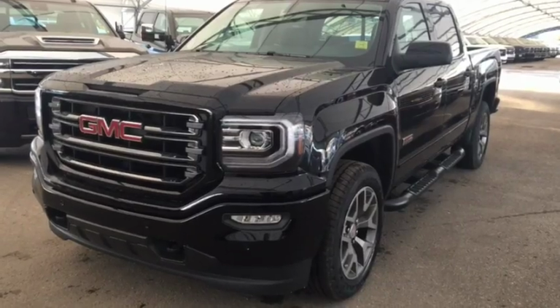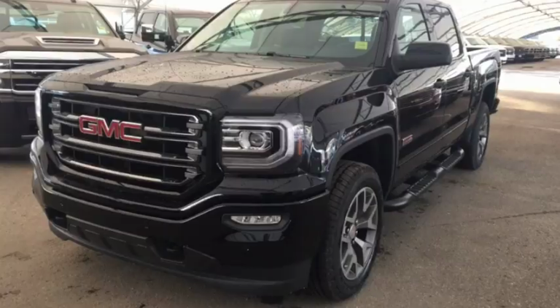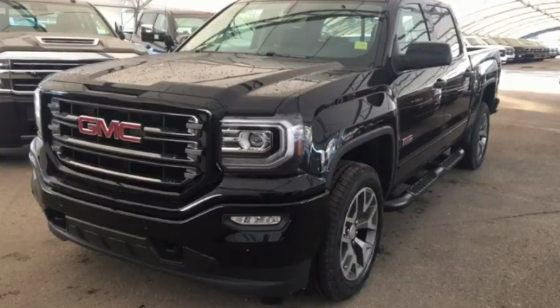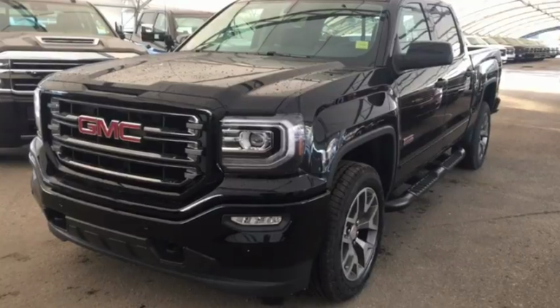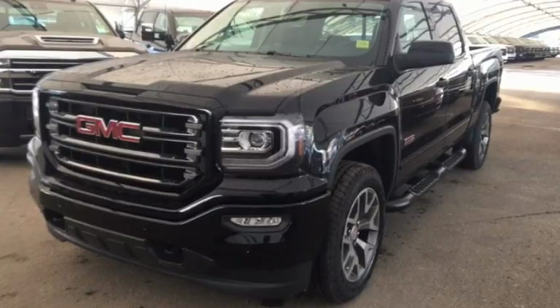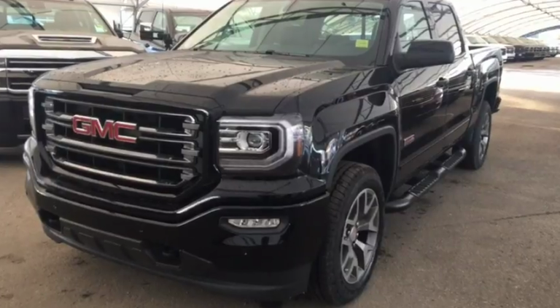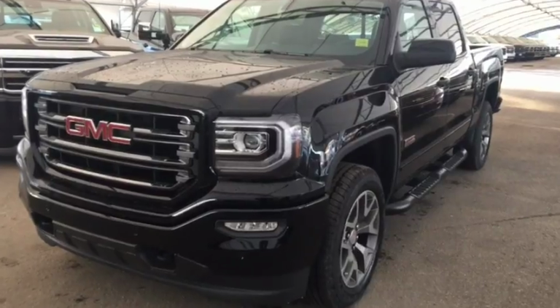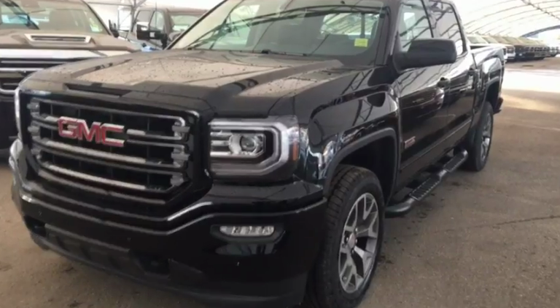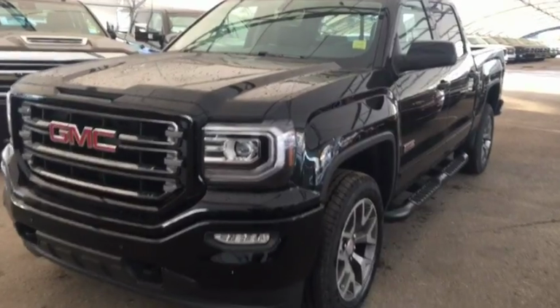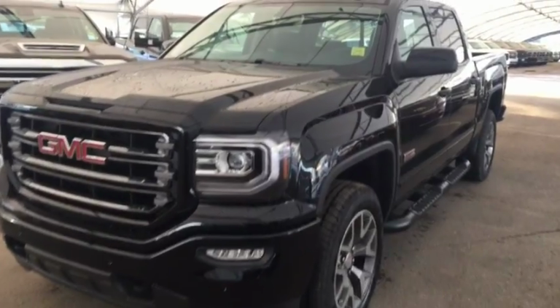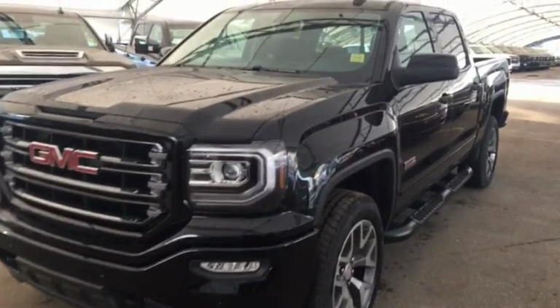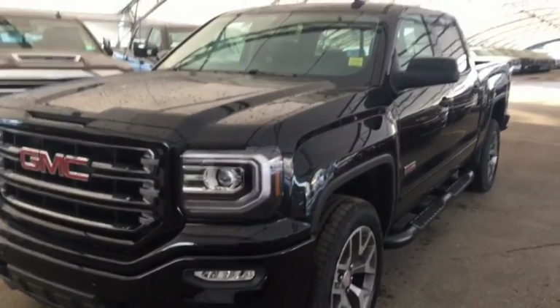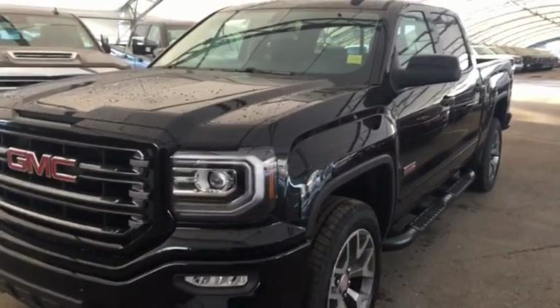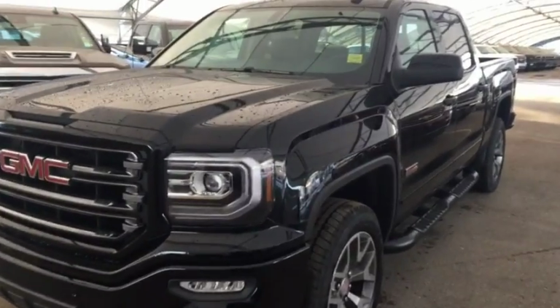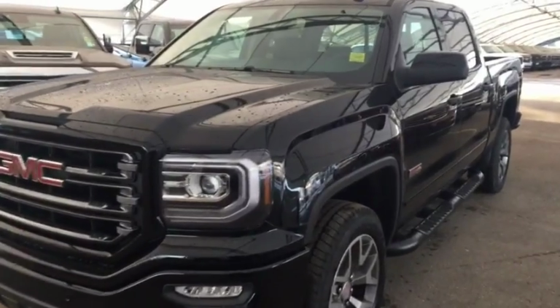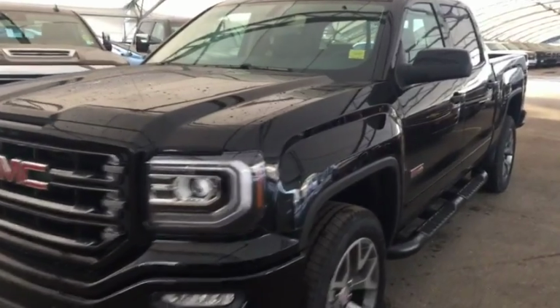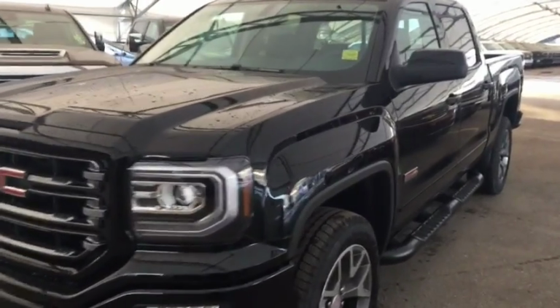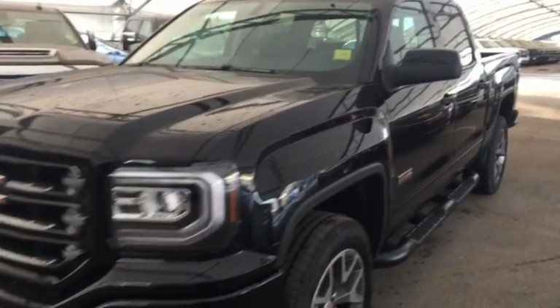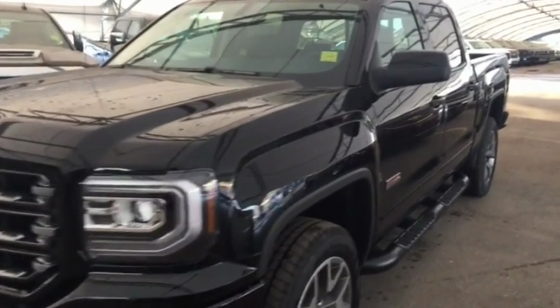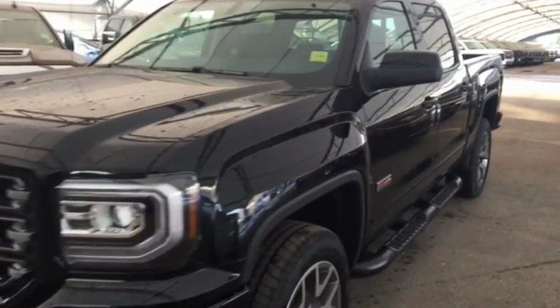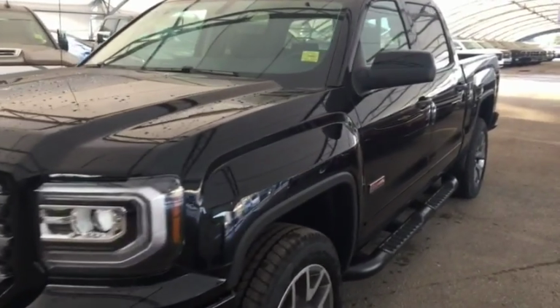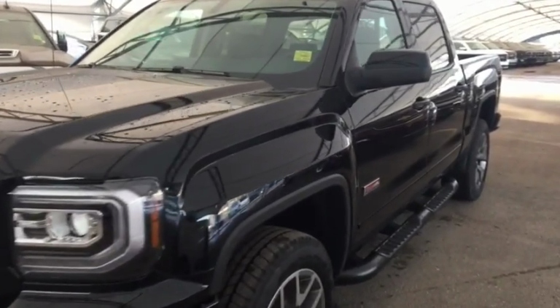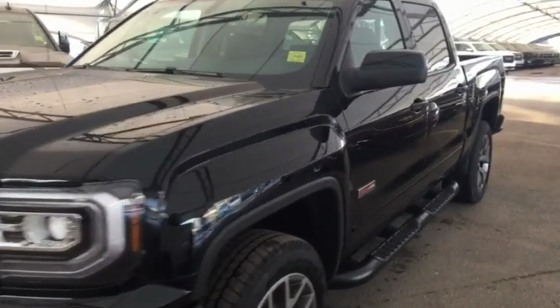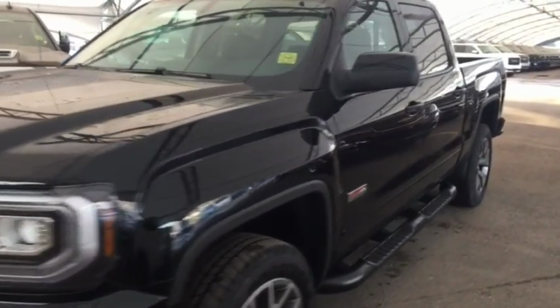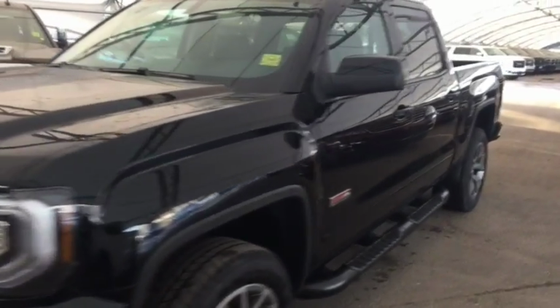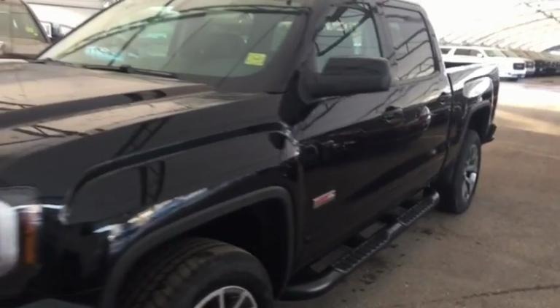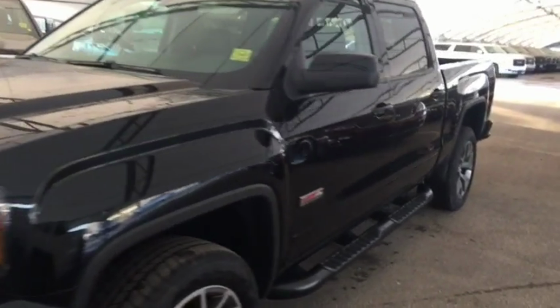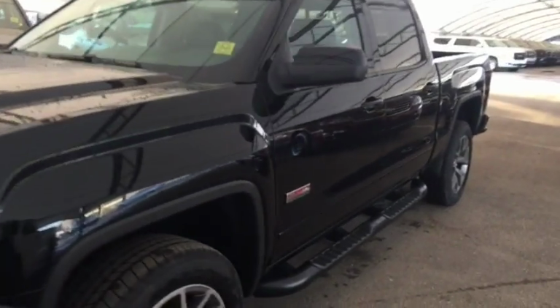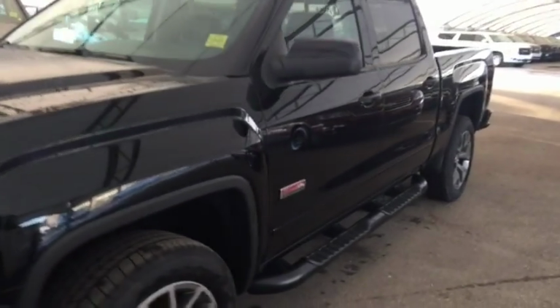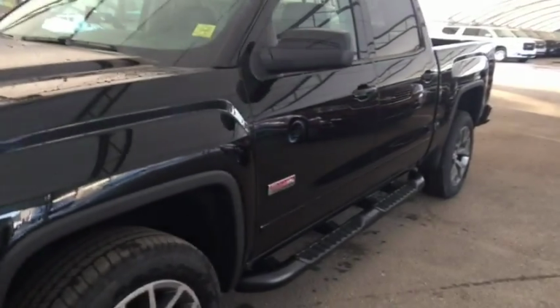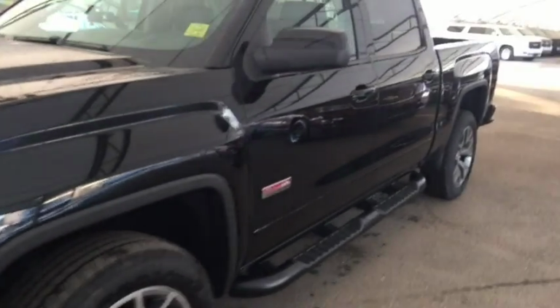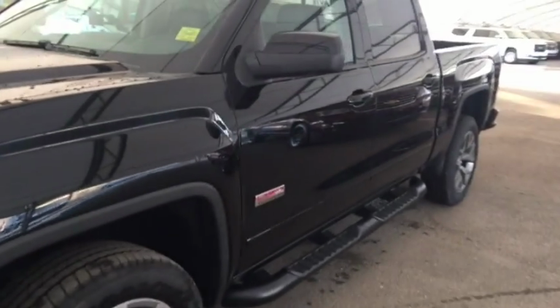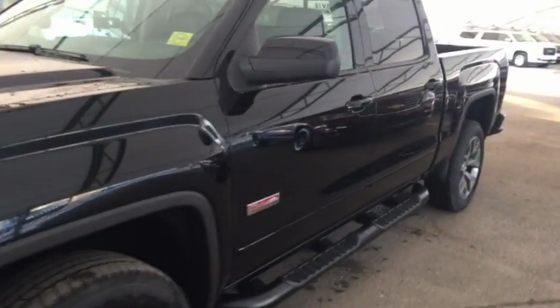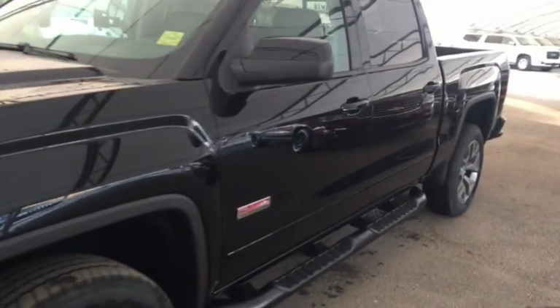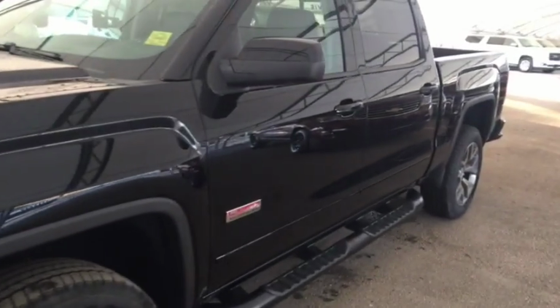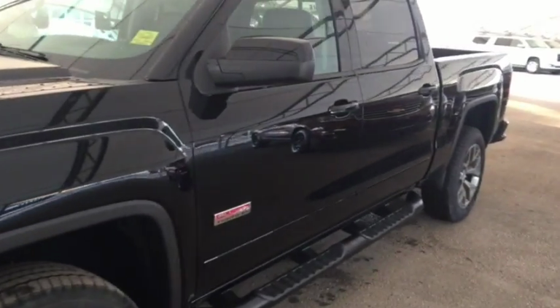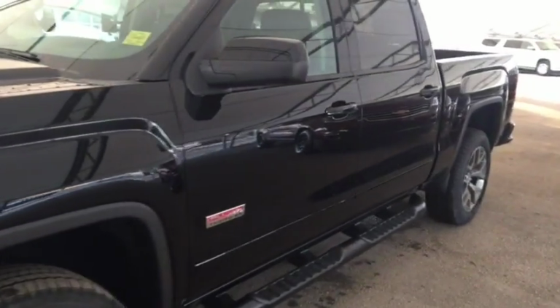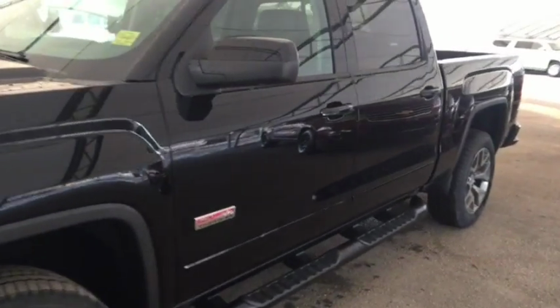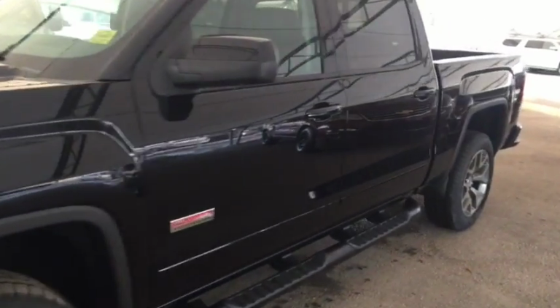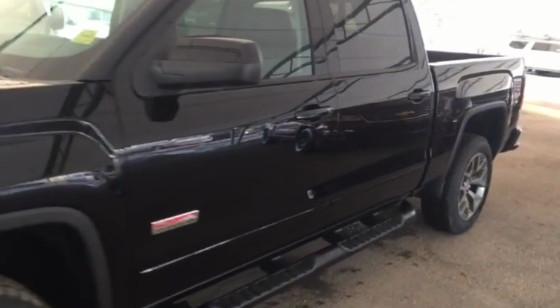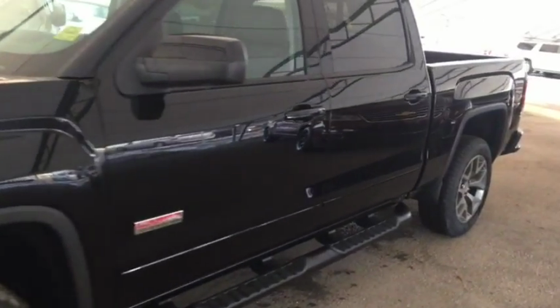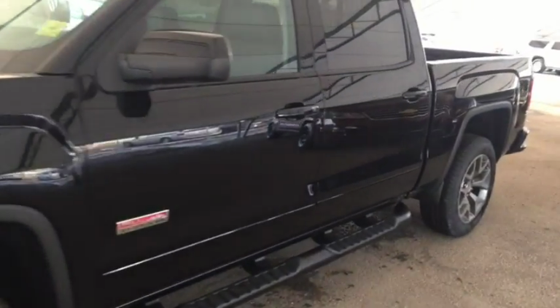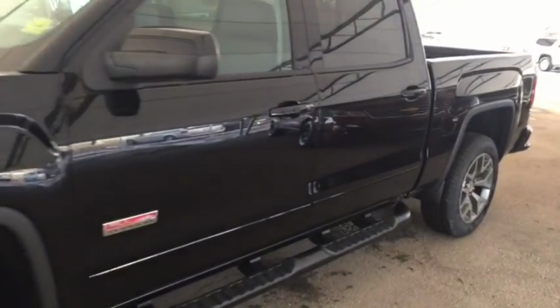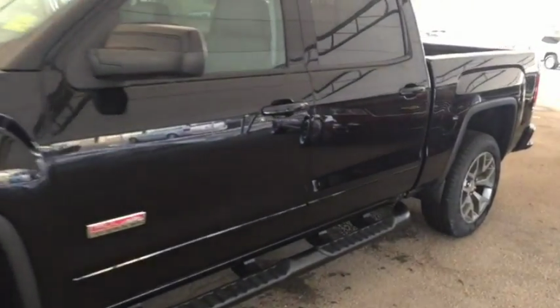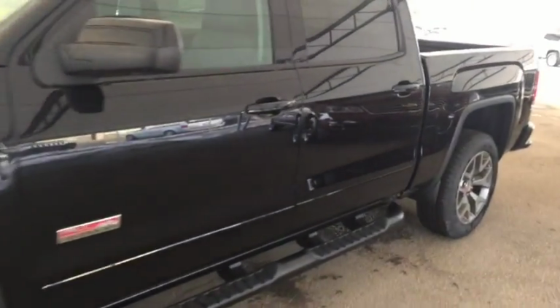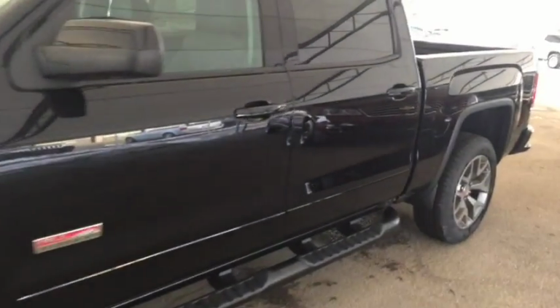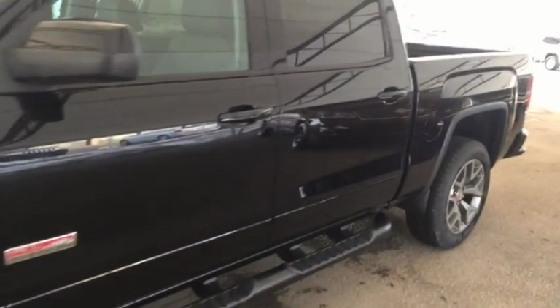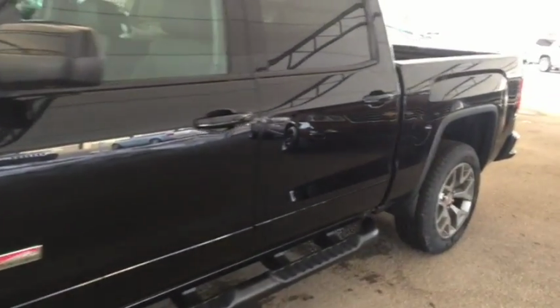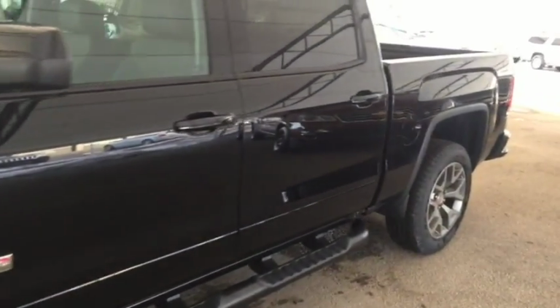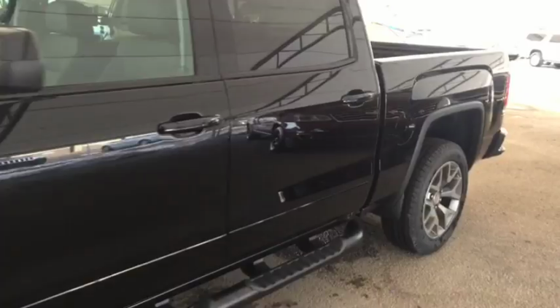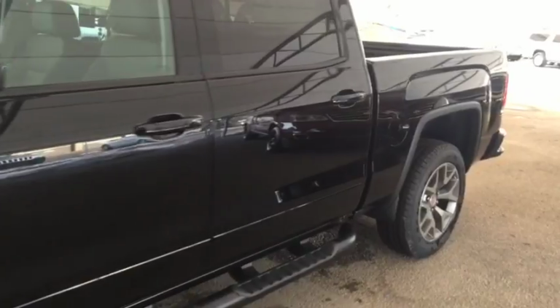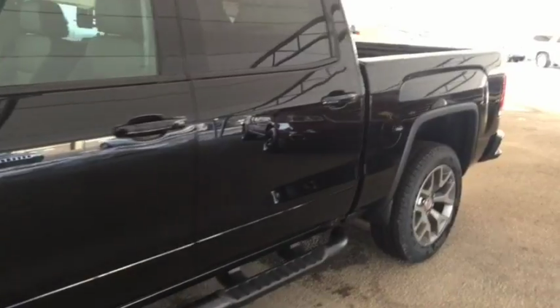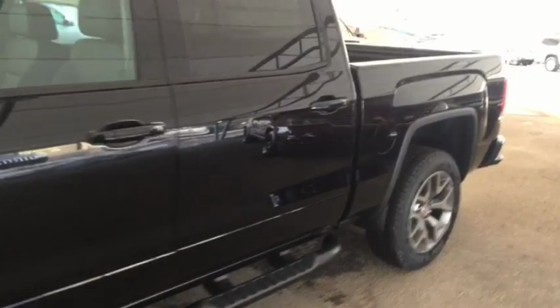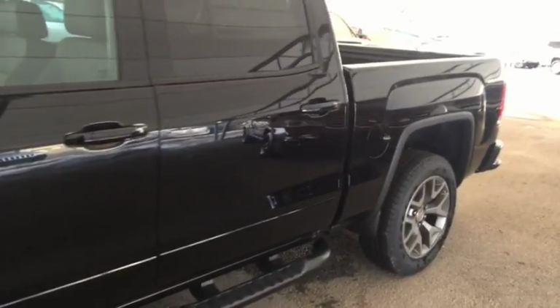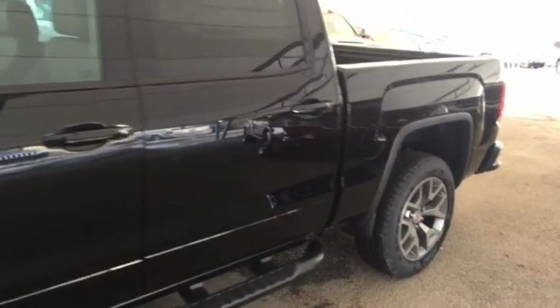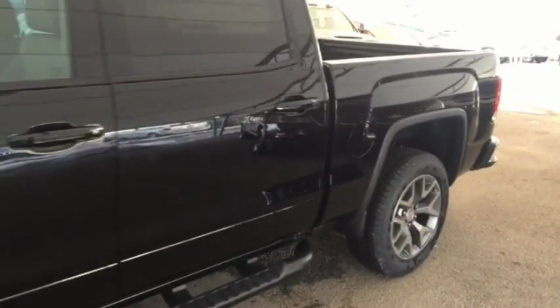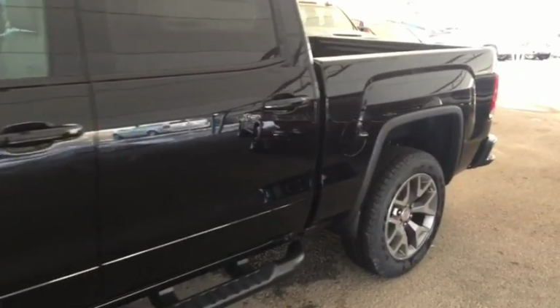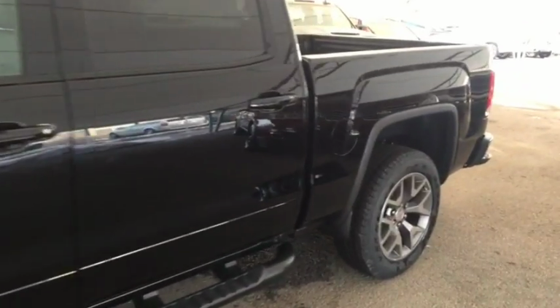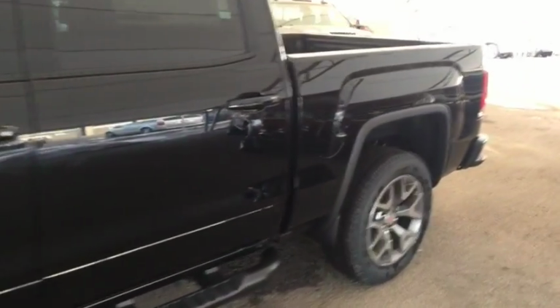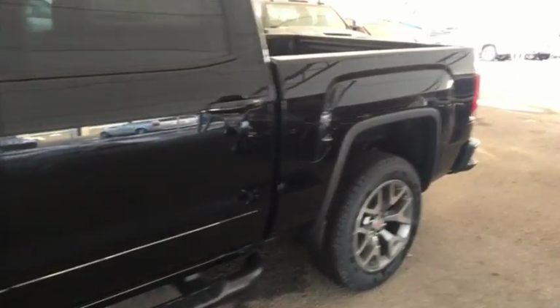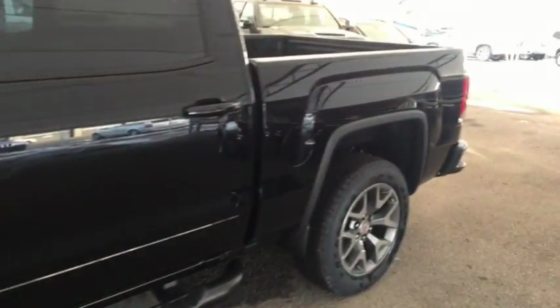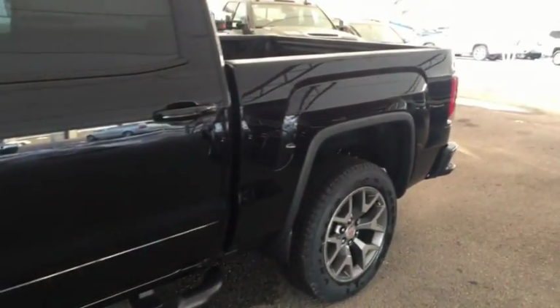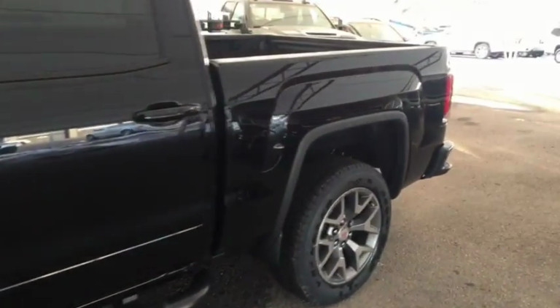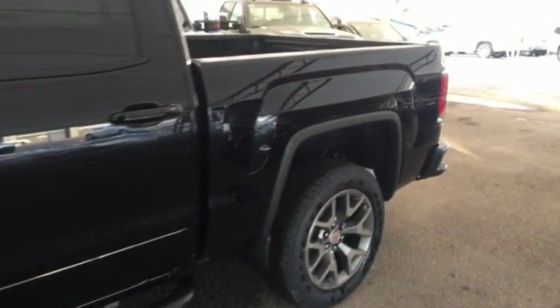Welcome to Davis Chevrolet. This is a 2018 GMC Sierra All-Terrain Edition in the color black.